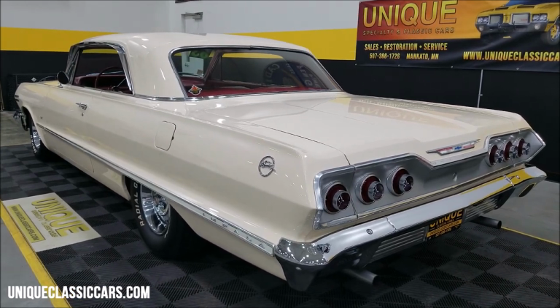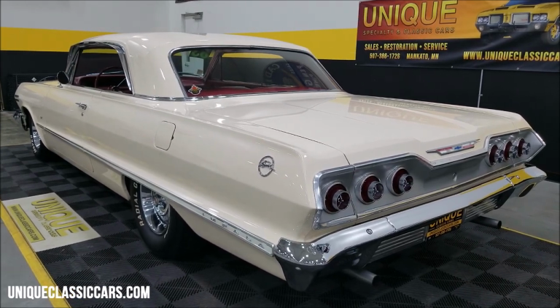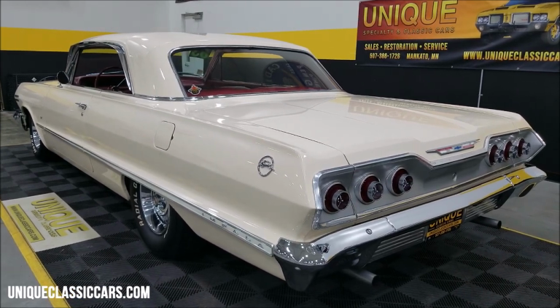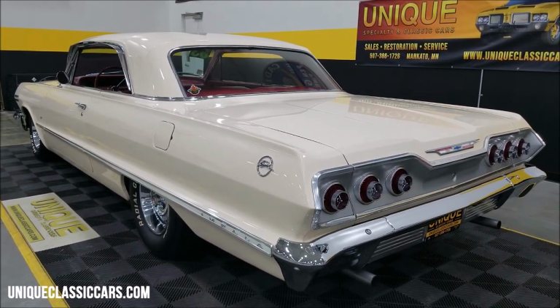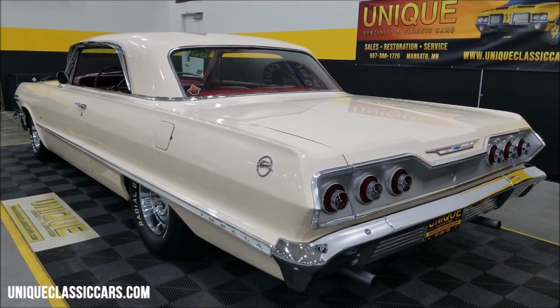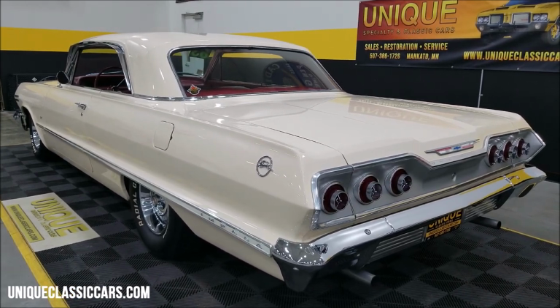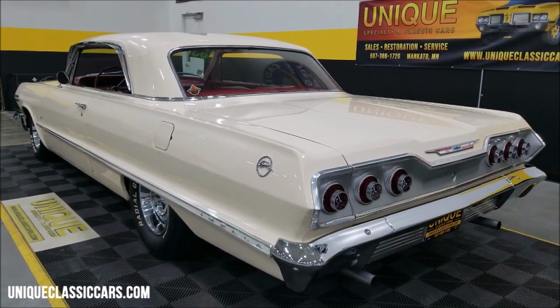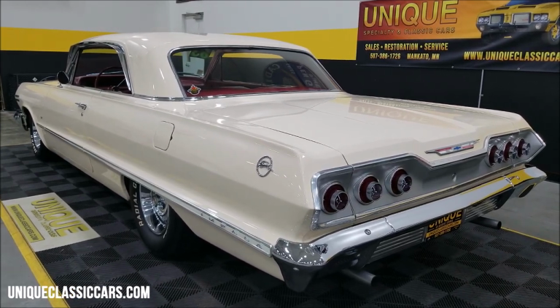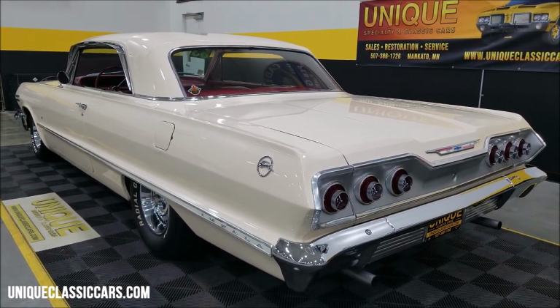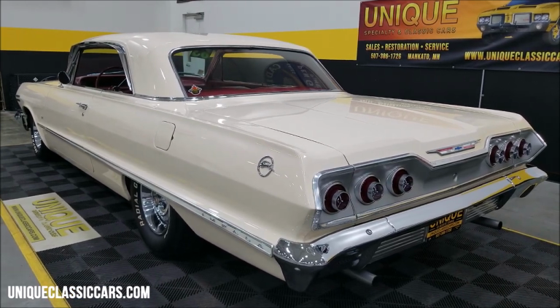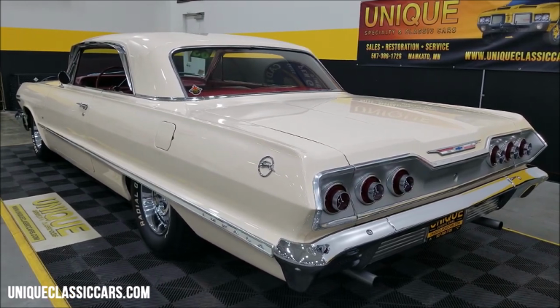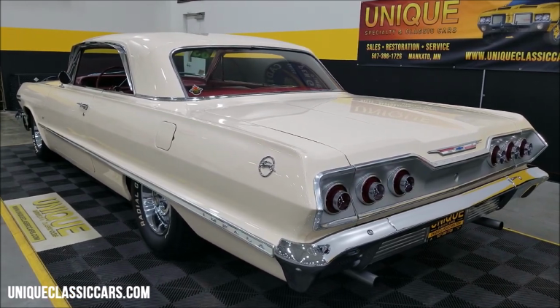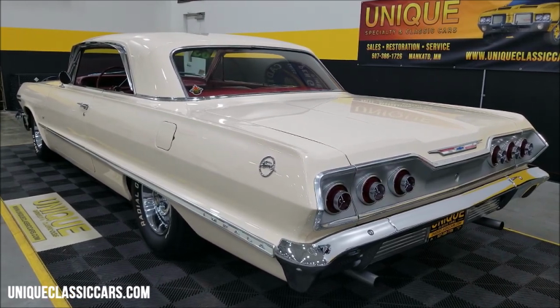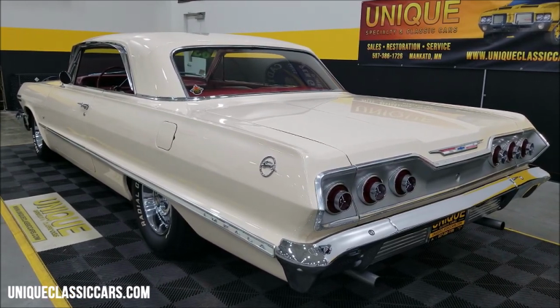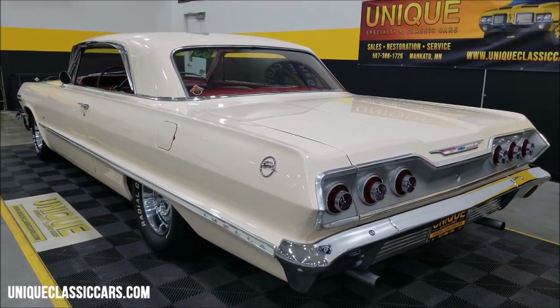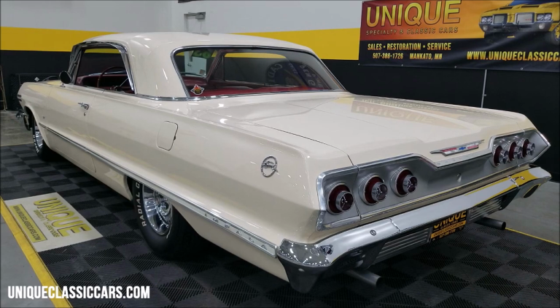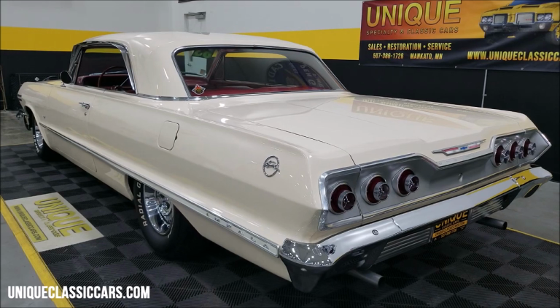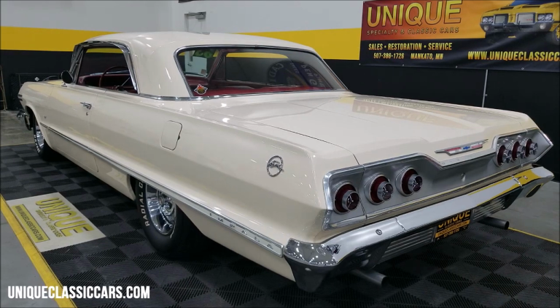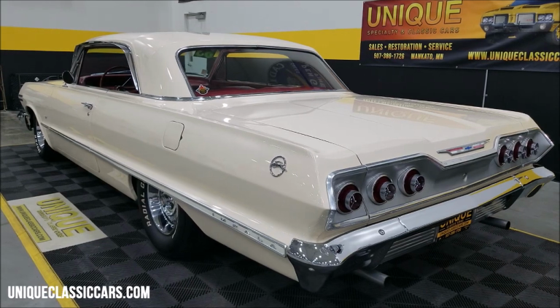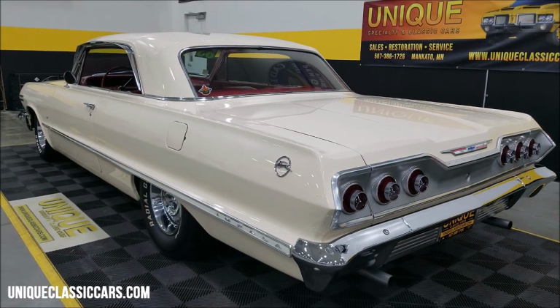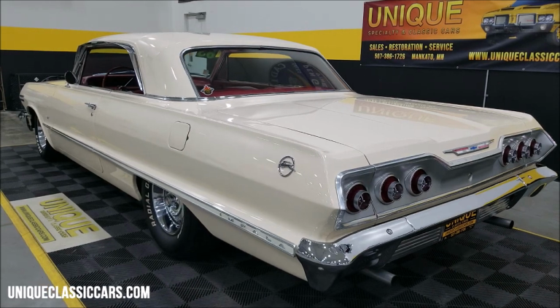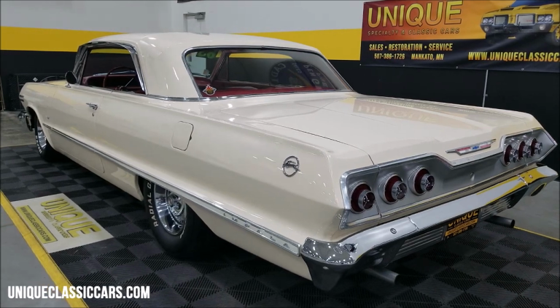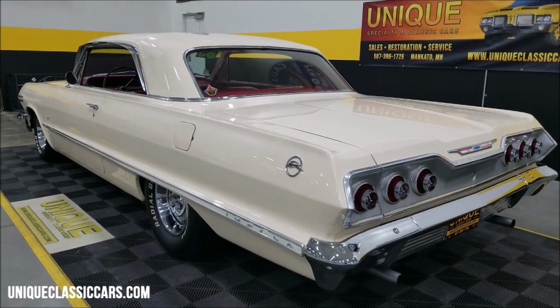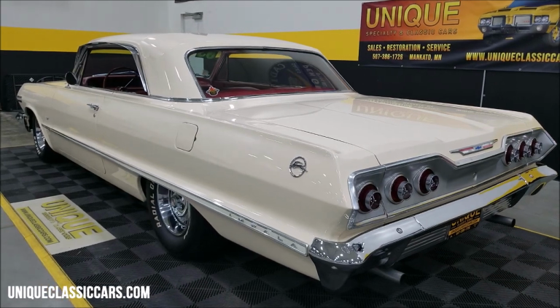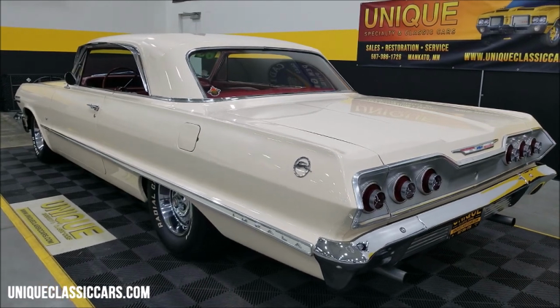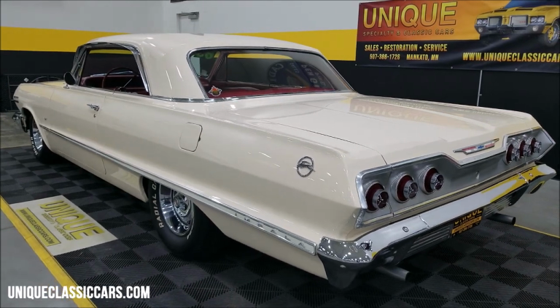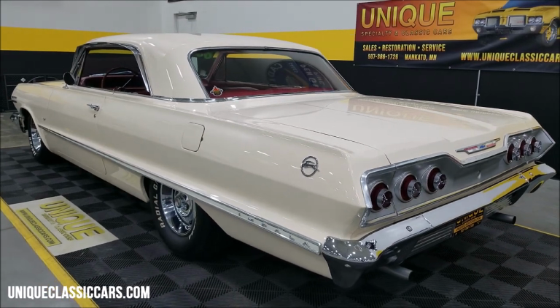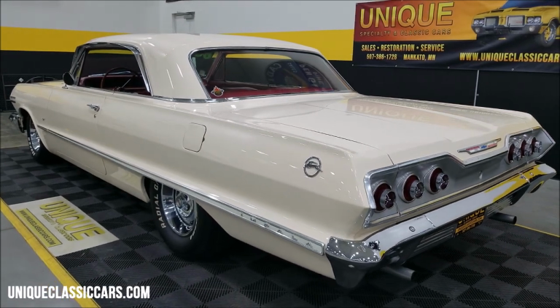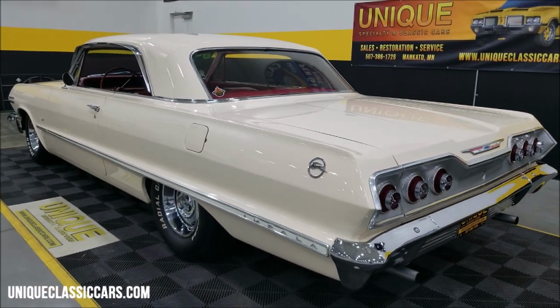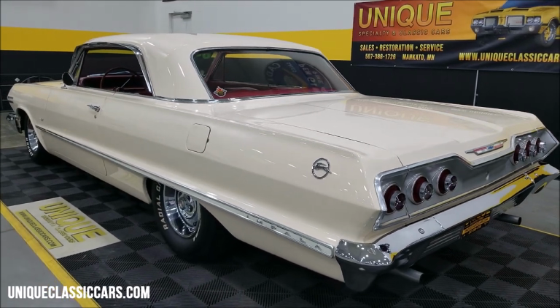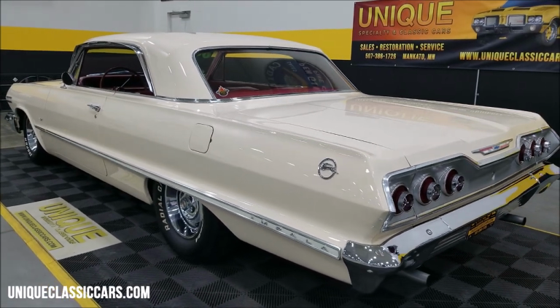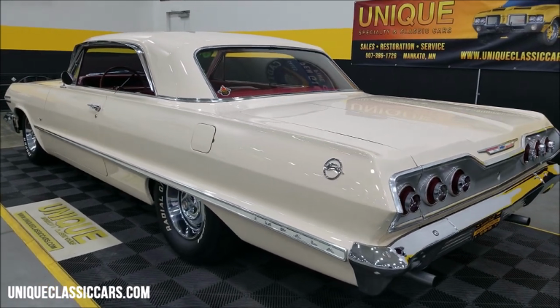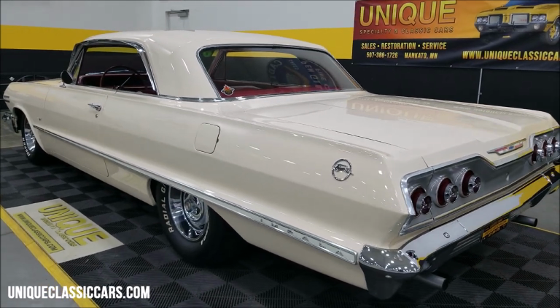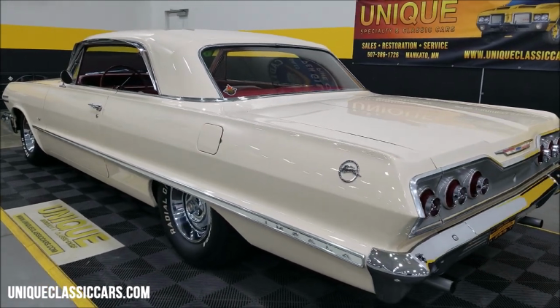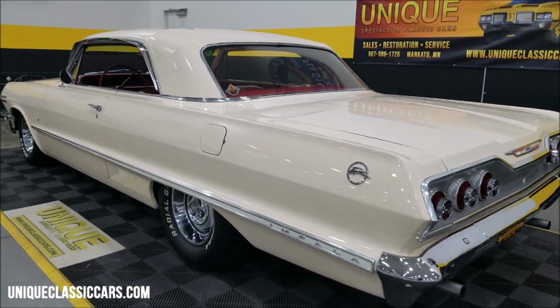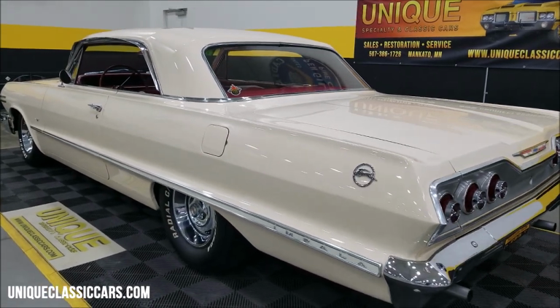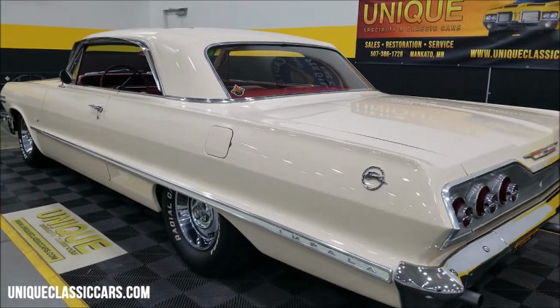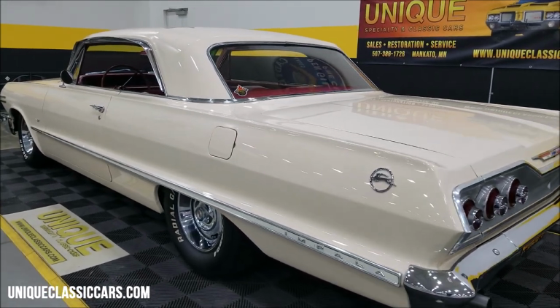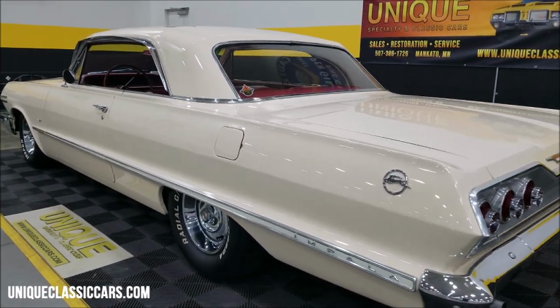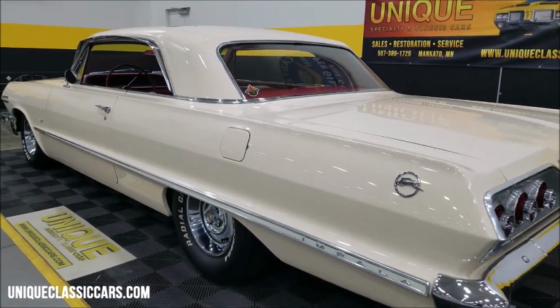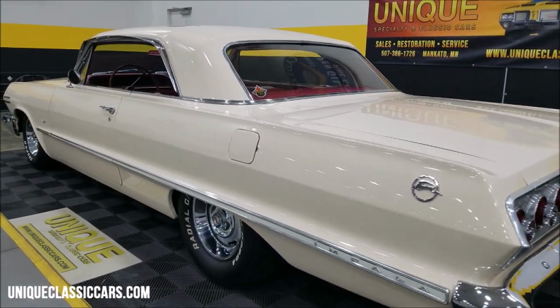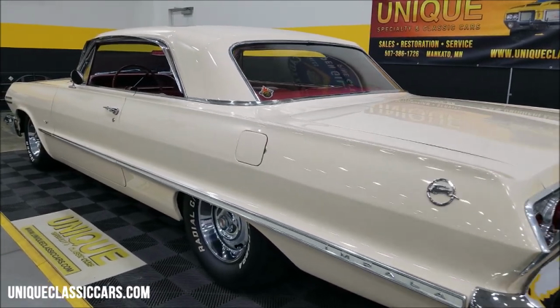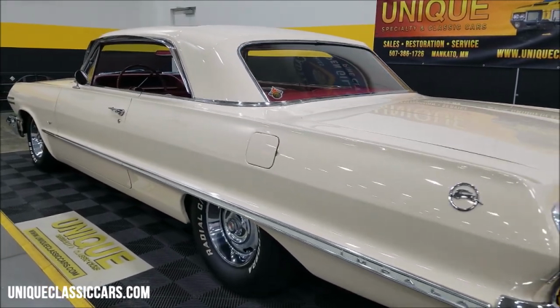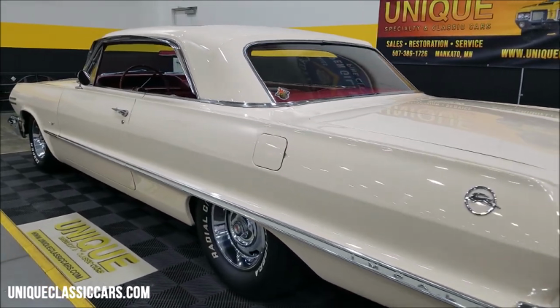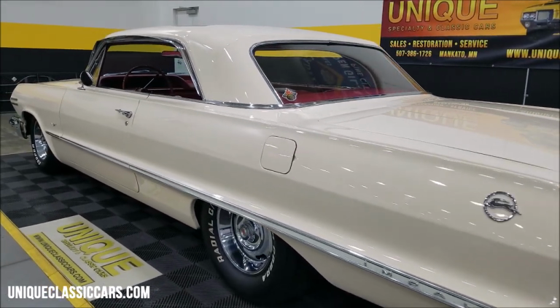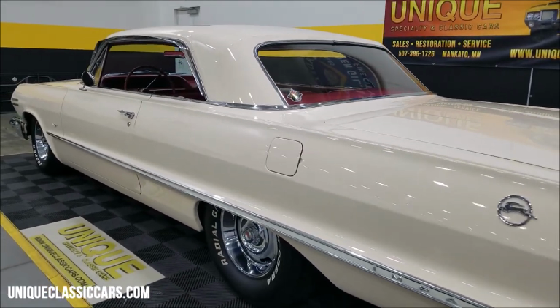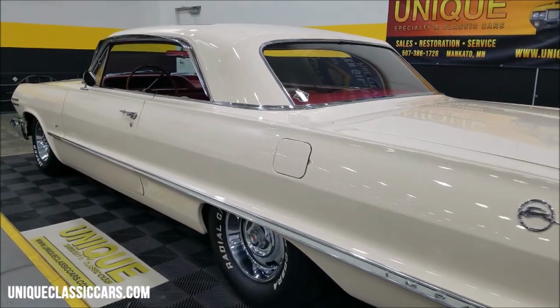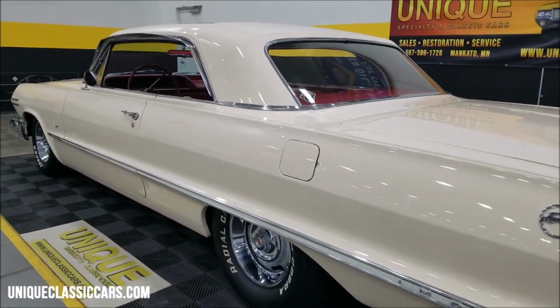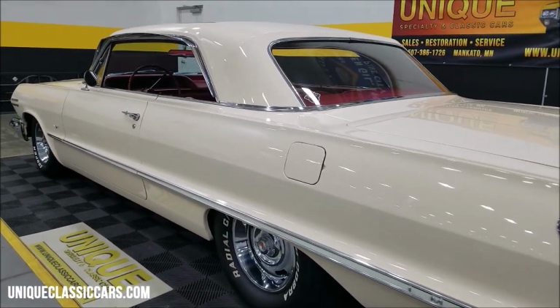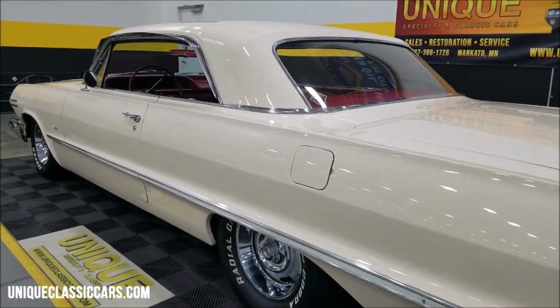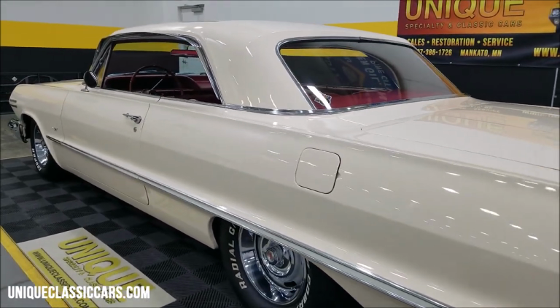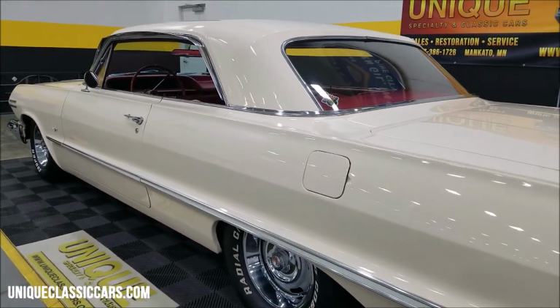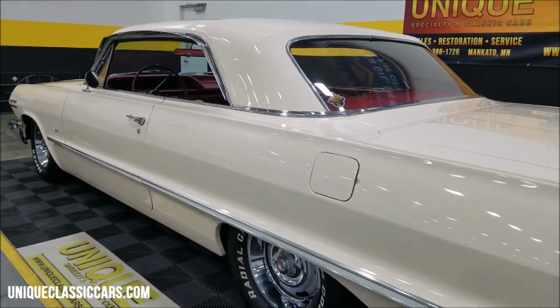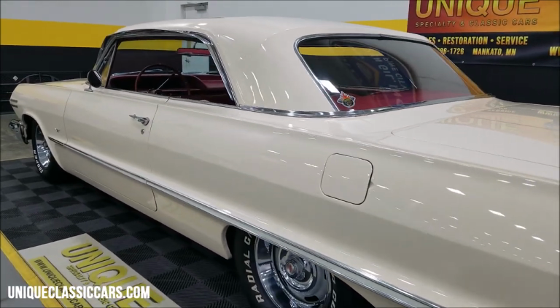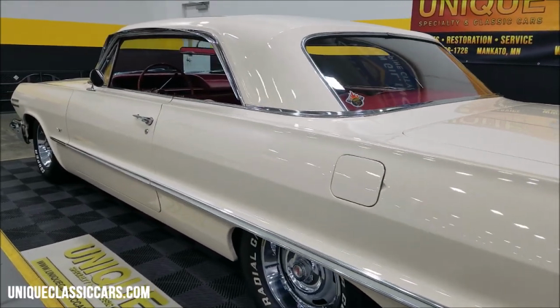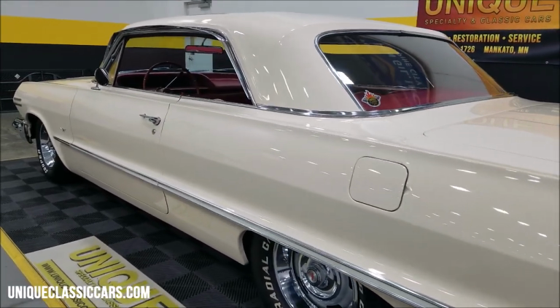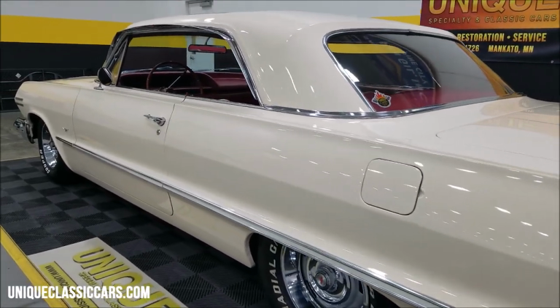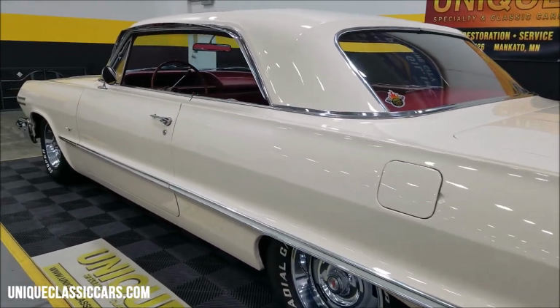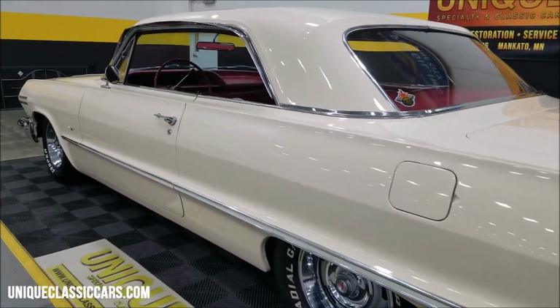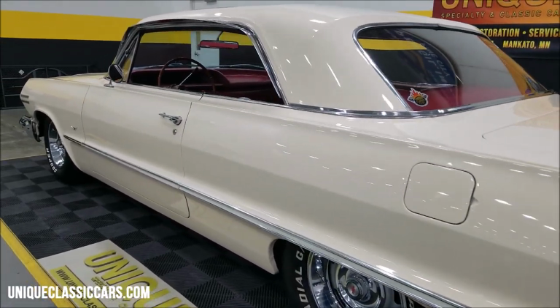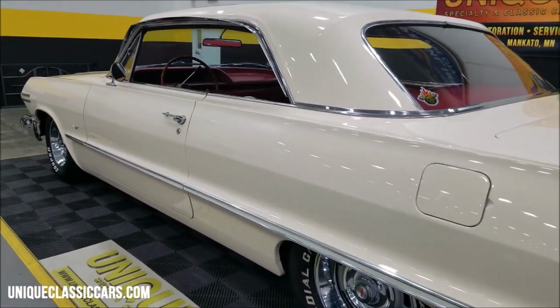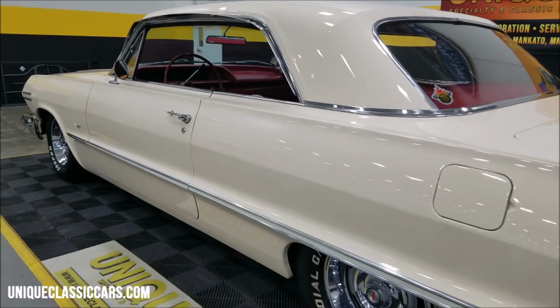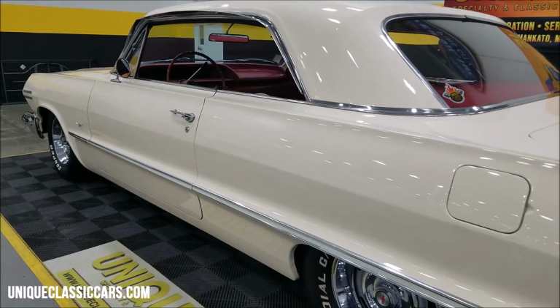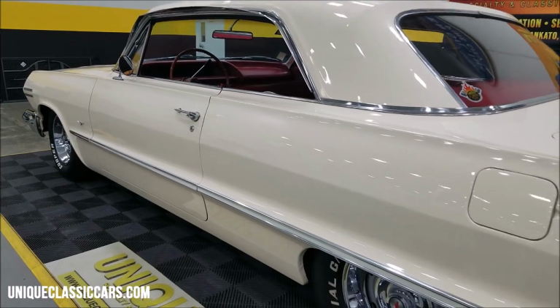And again, those still pictures — uniqueclassiccars.com. Click on that link down below this video in the description and it's going to take you right there.